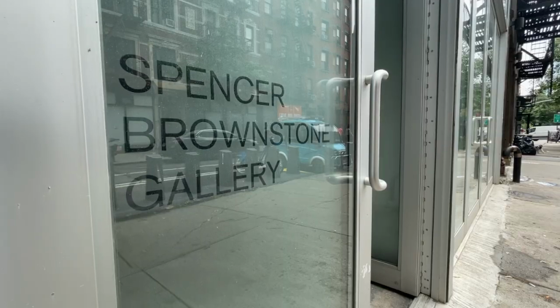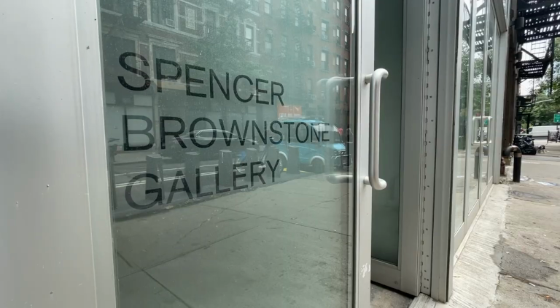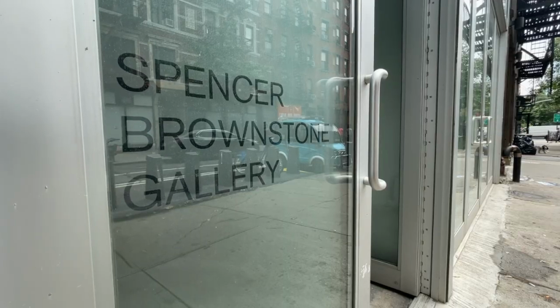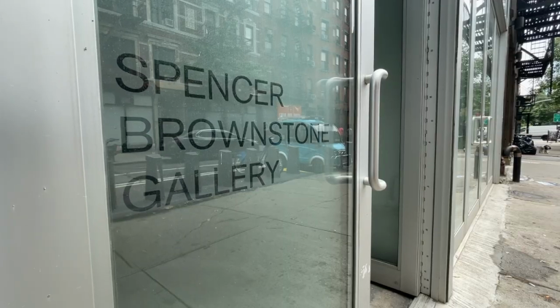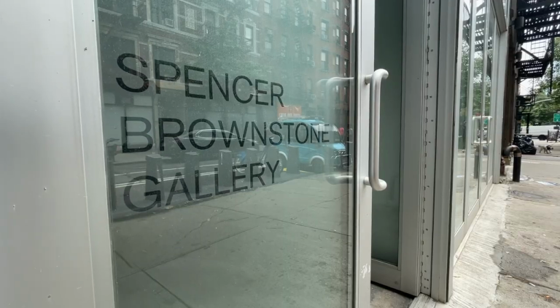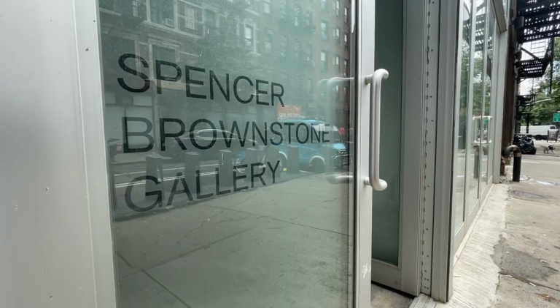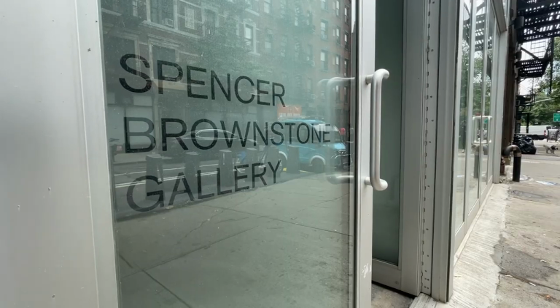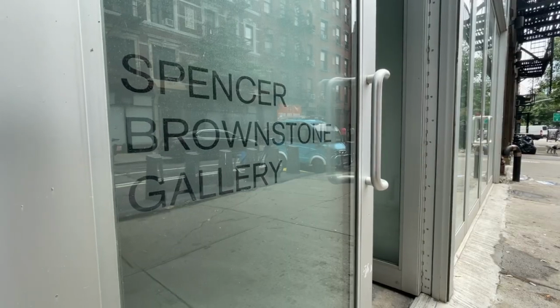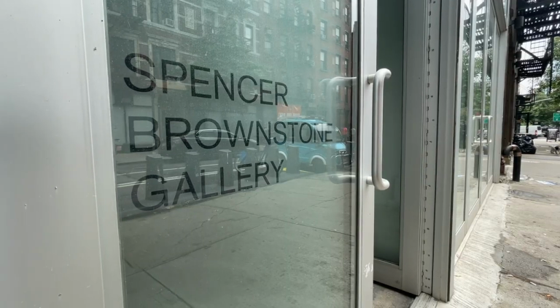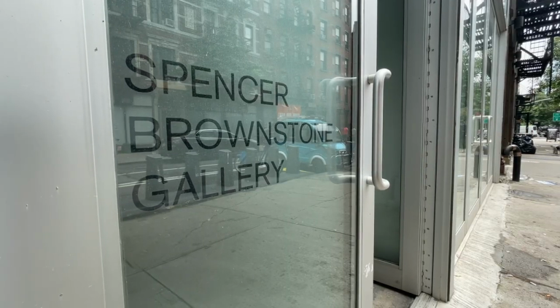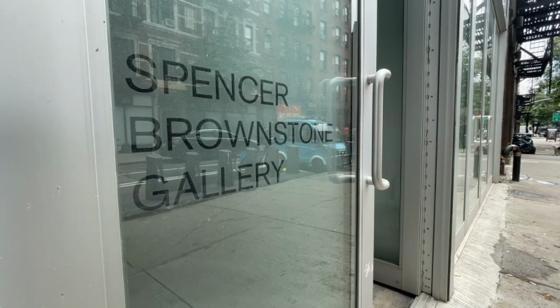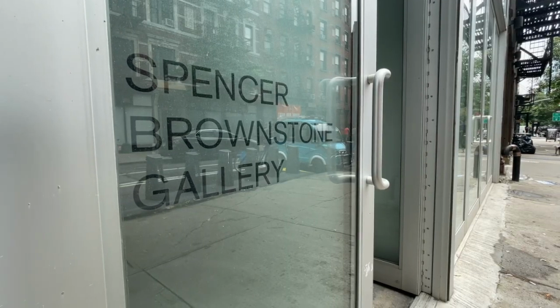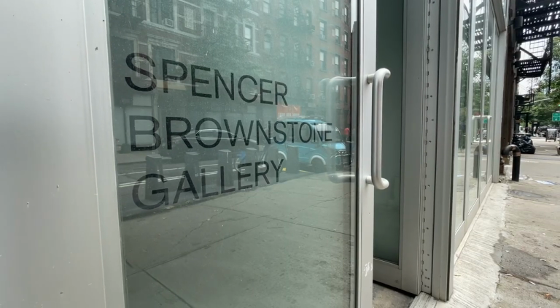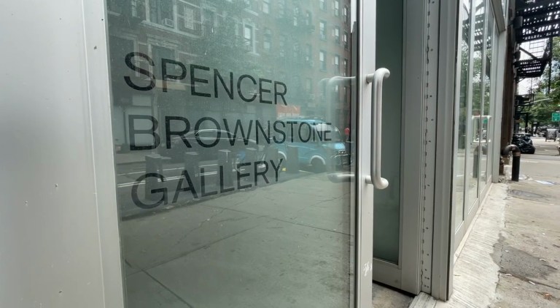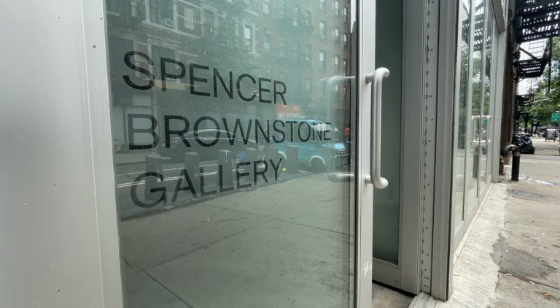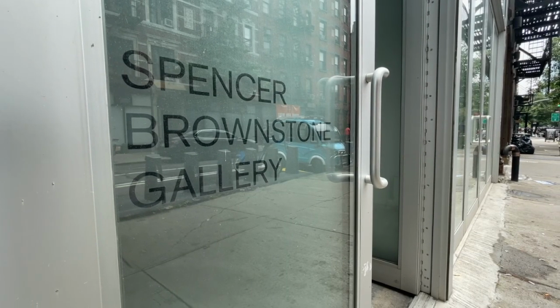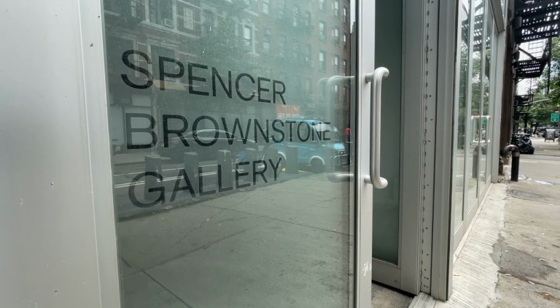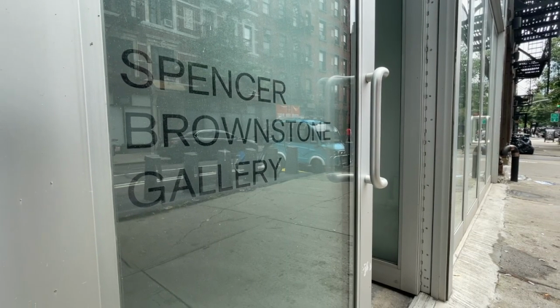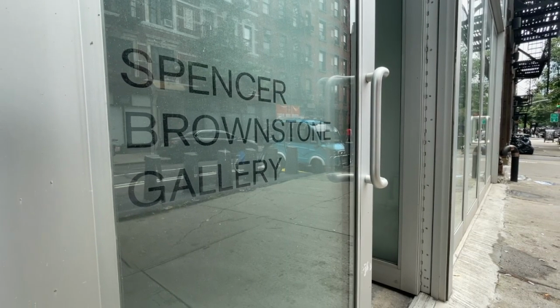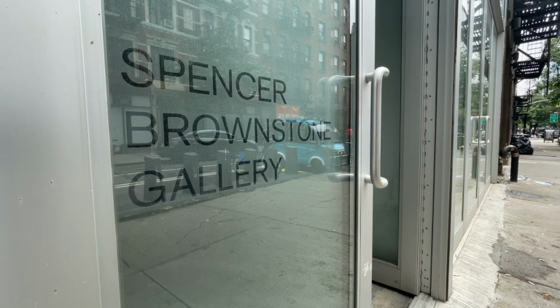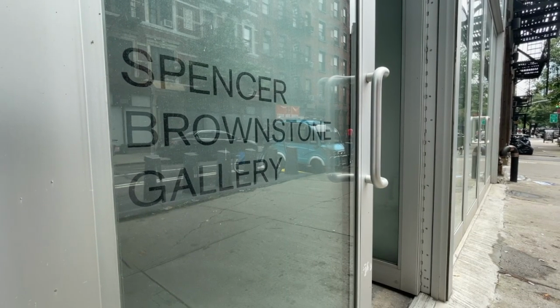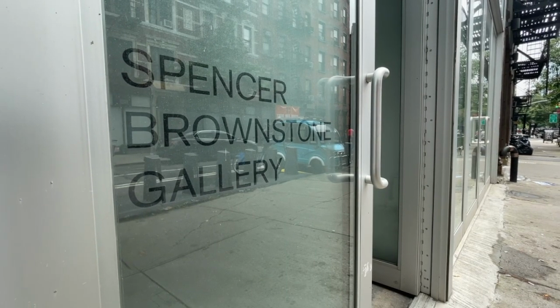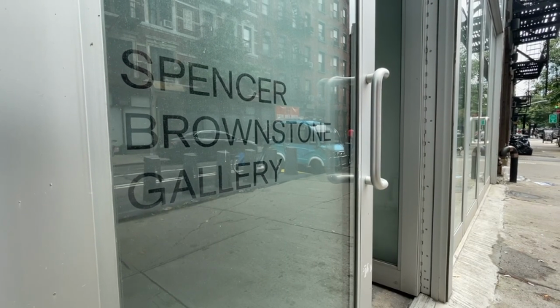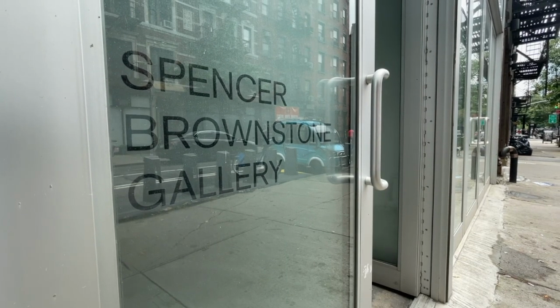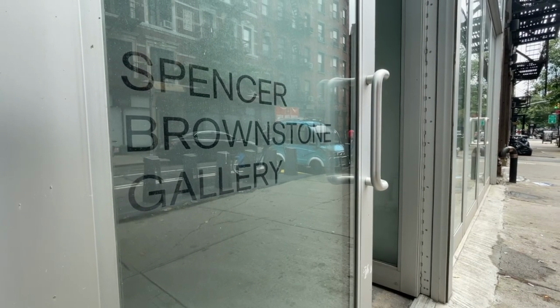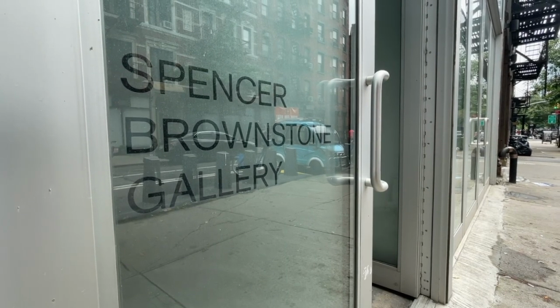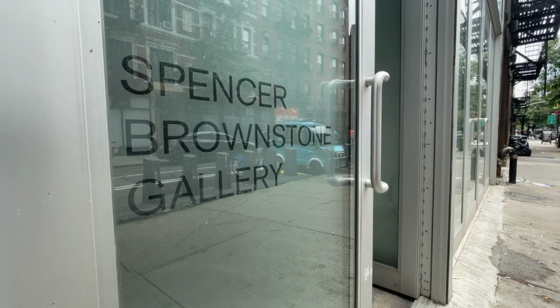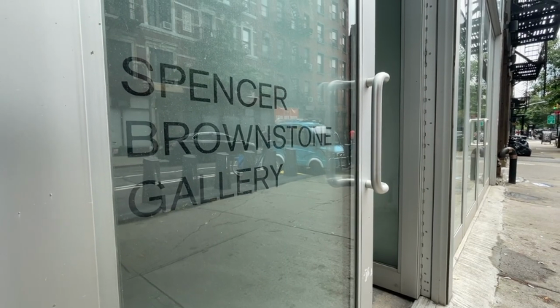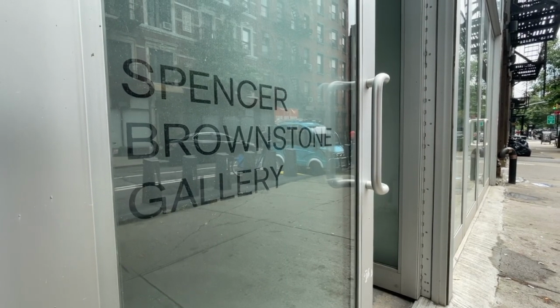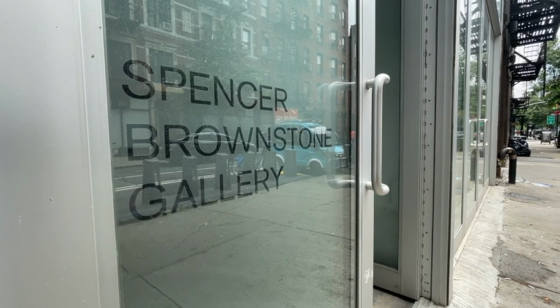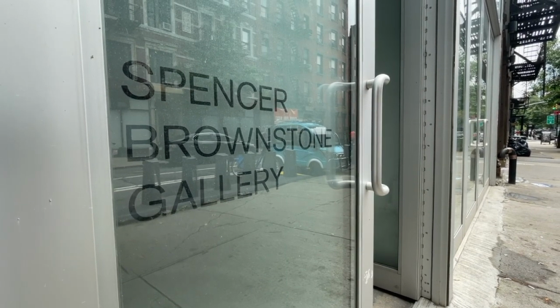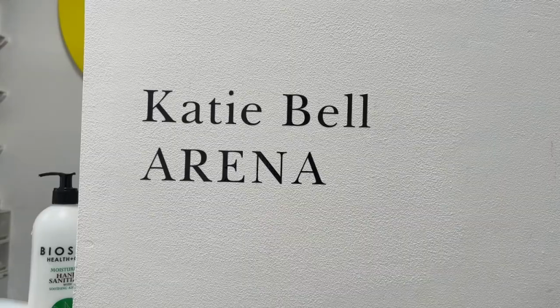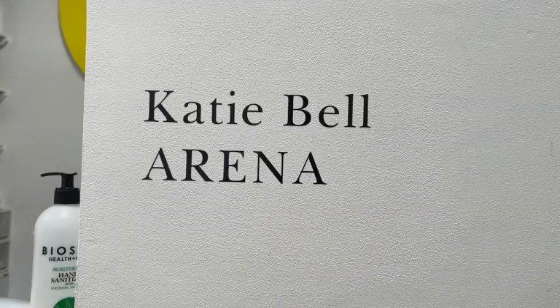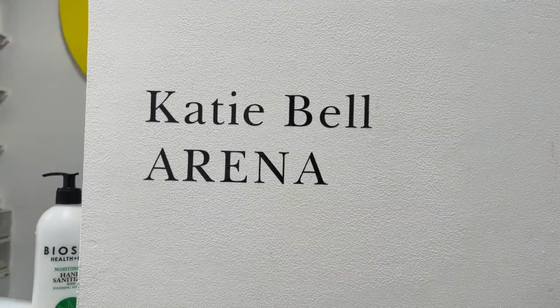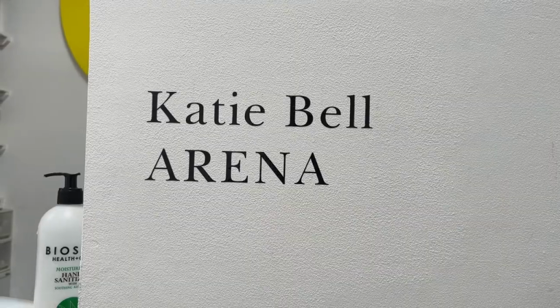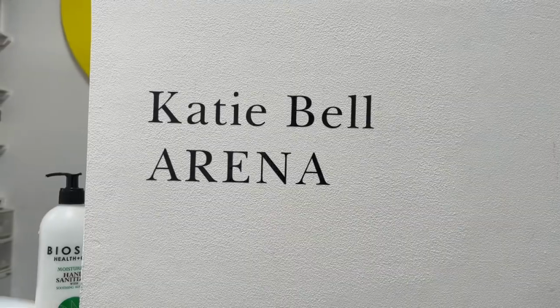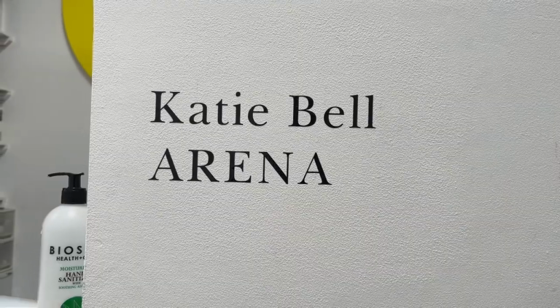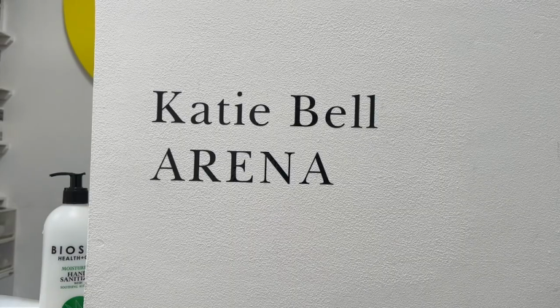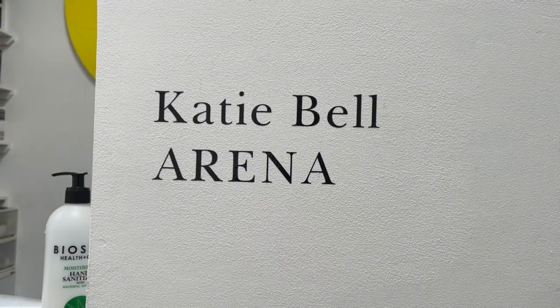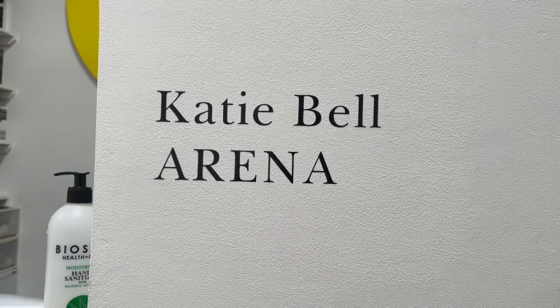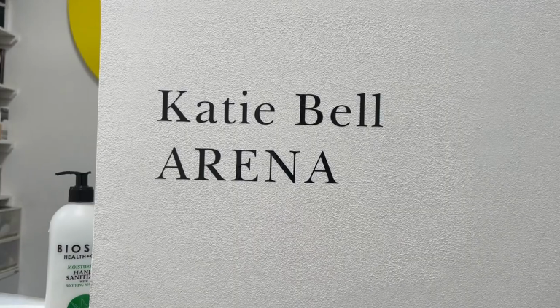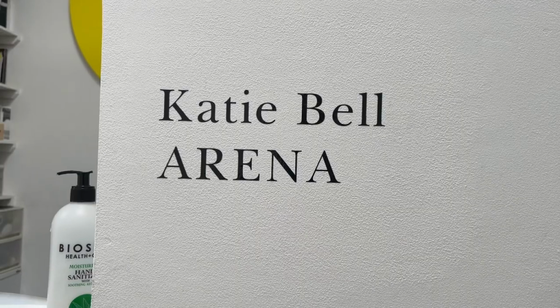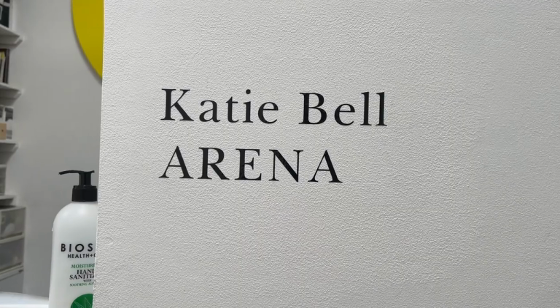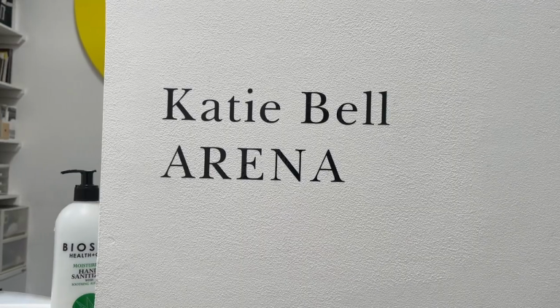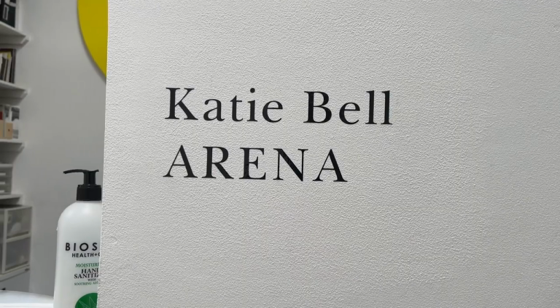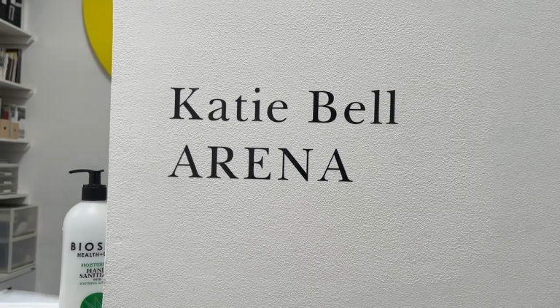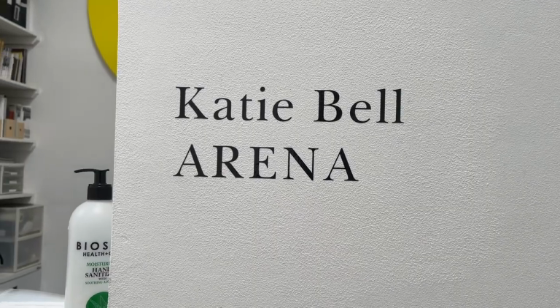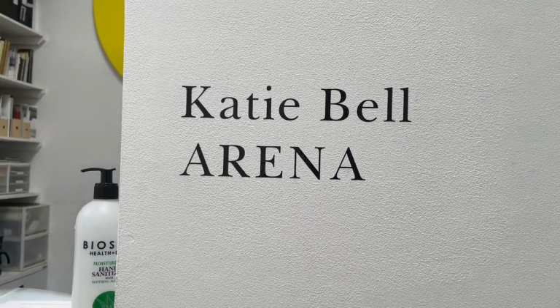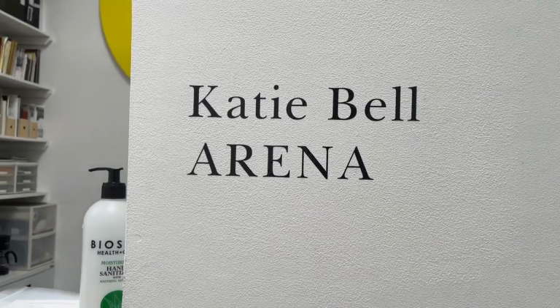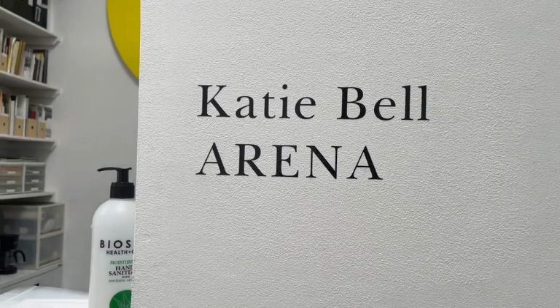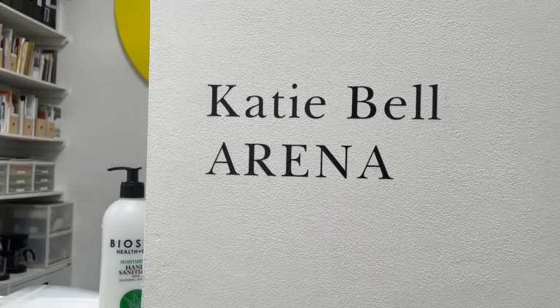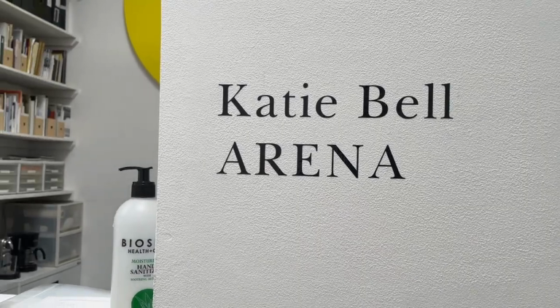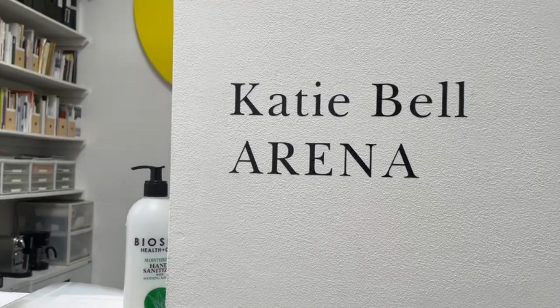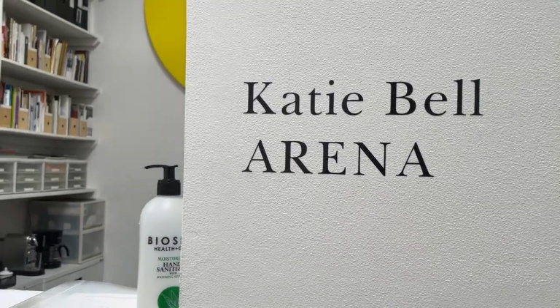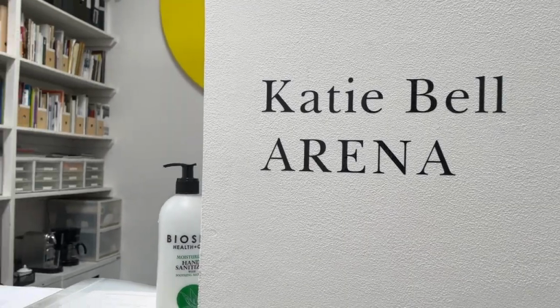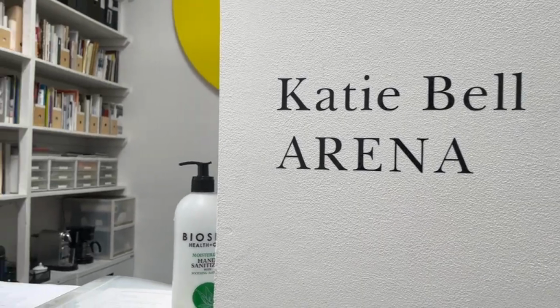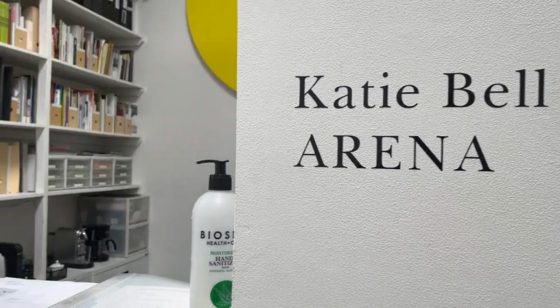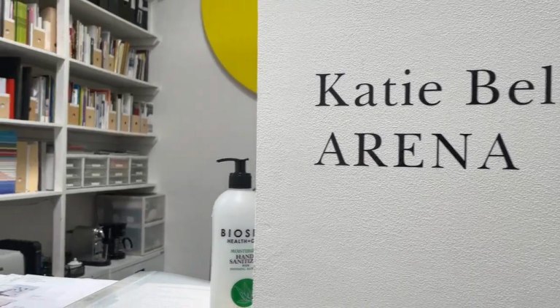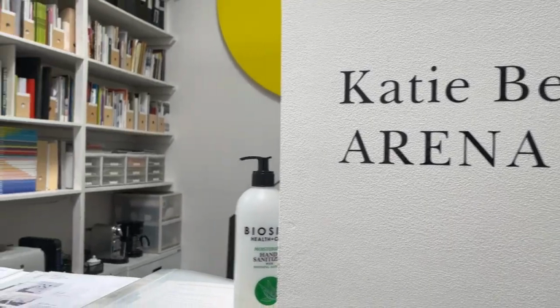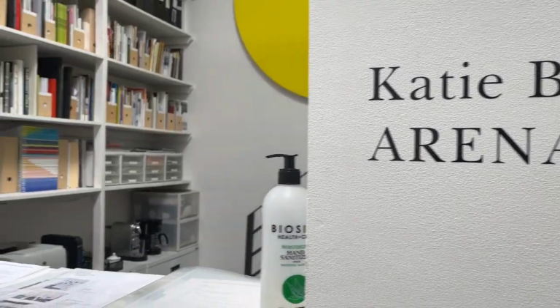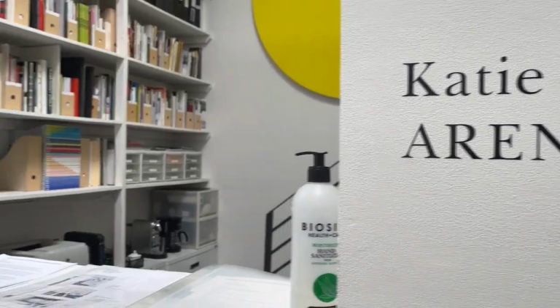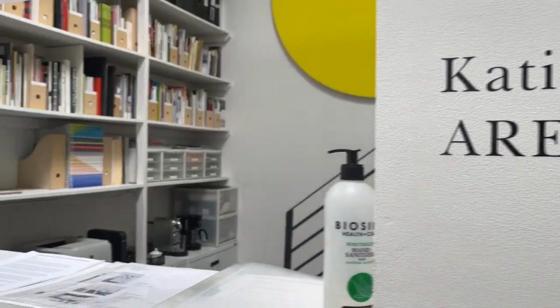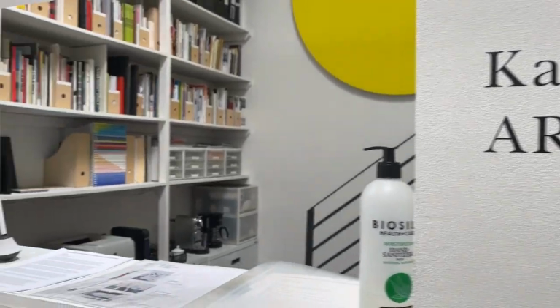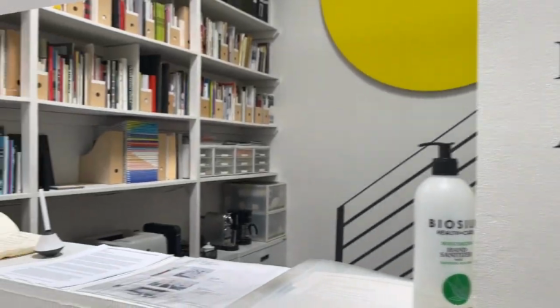Spencer Brownstone has Katie Bell. 'Arena' is the name of the show. Let's get into some architecture.